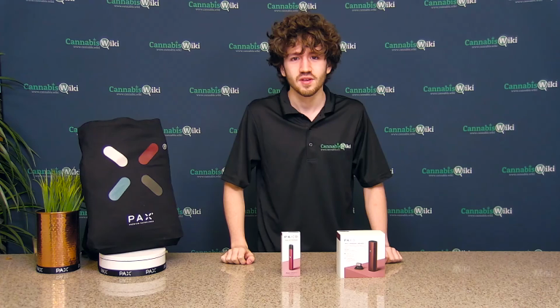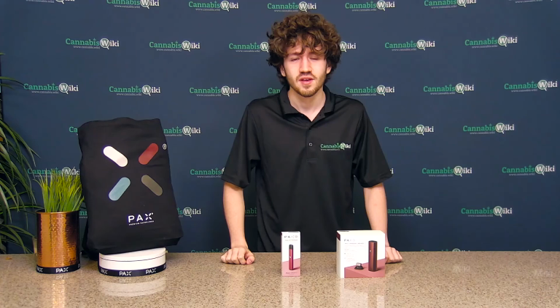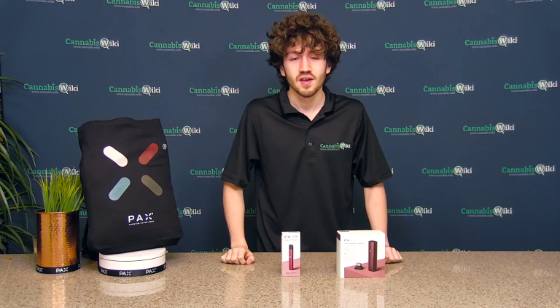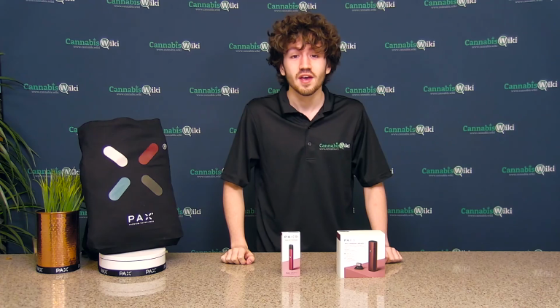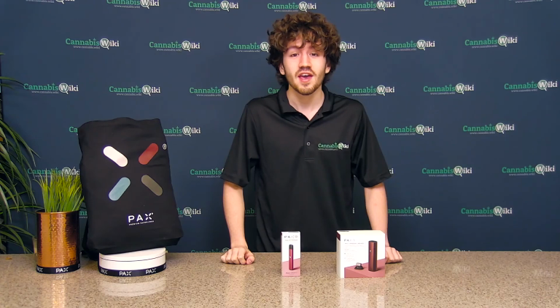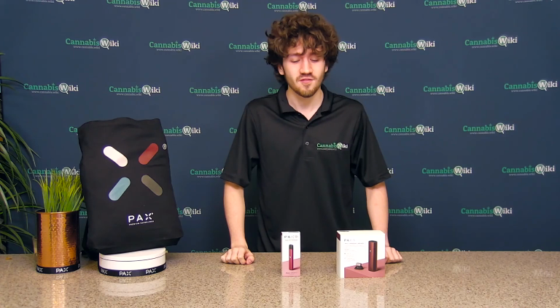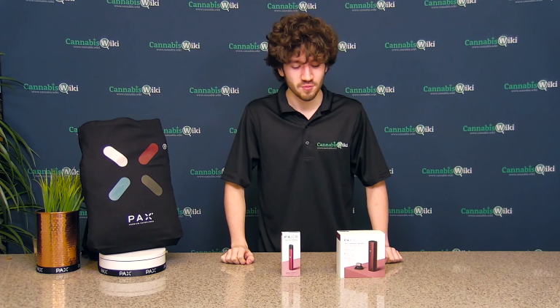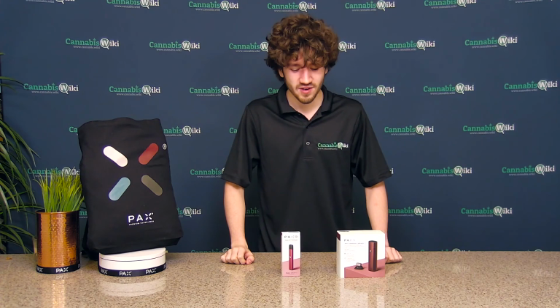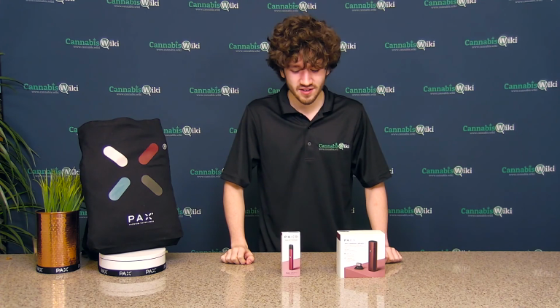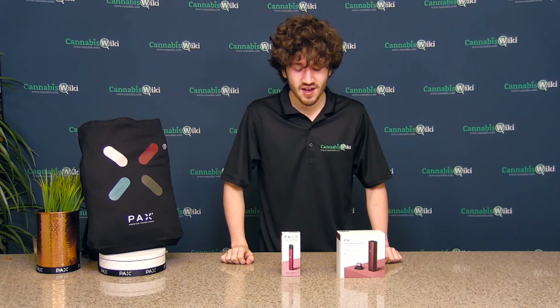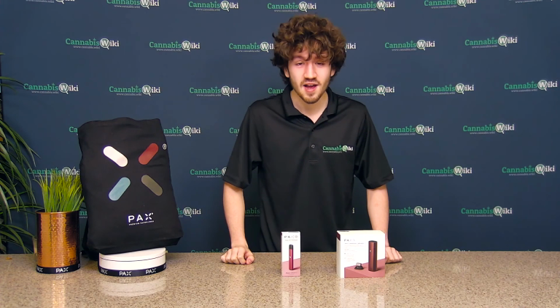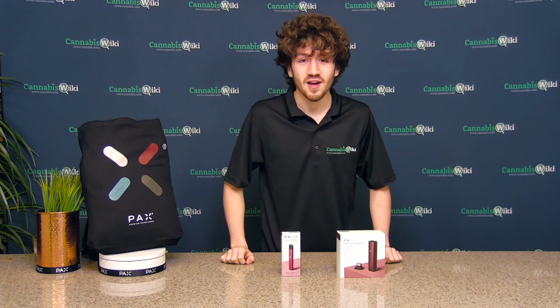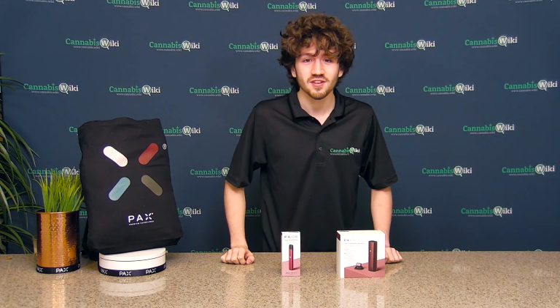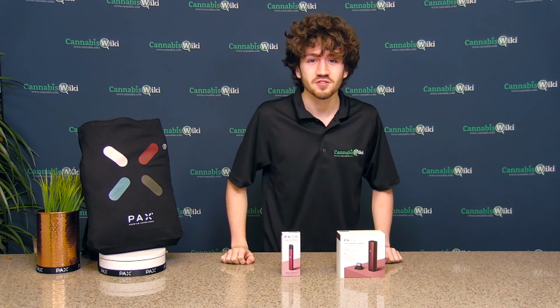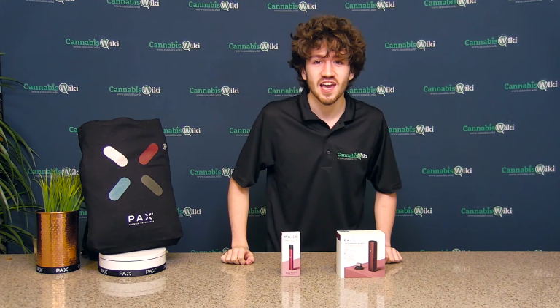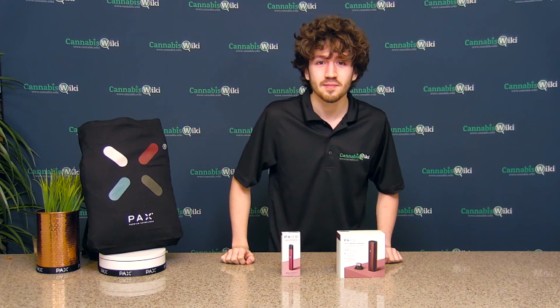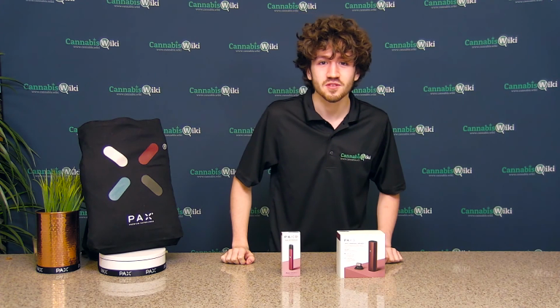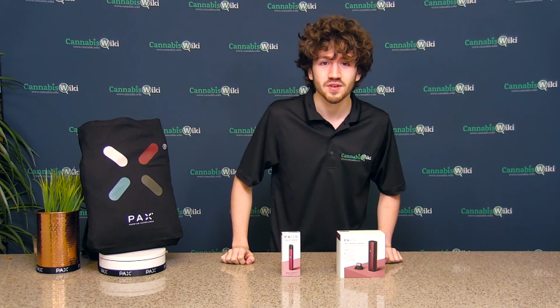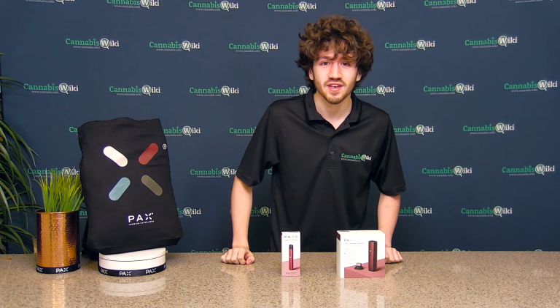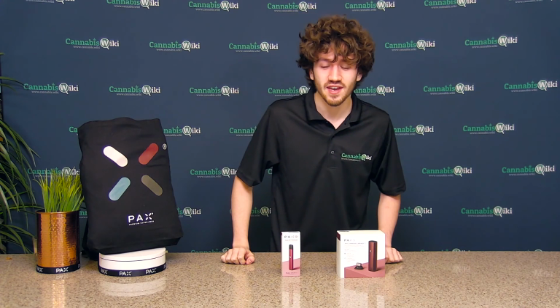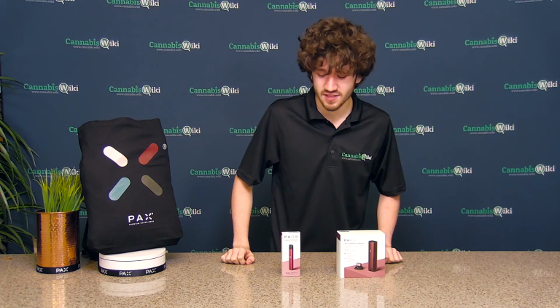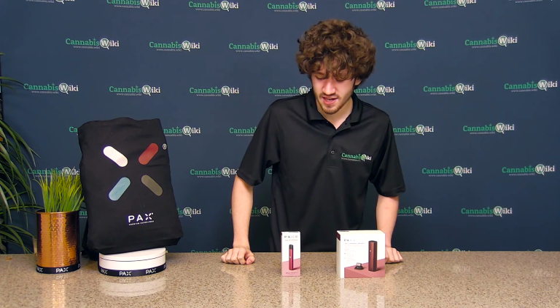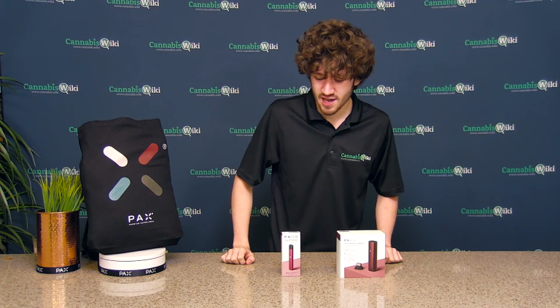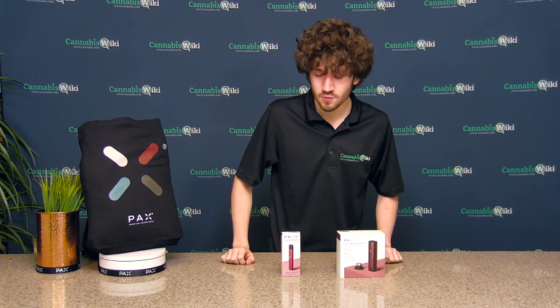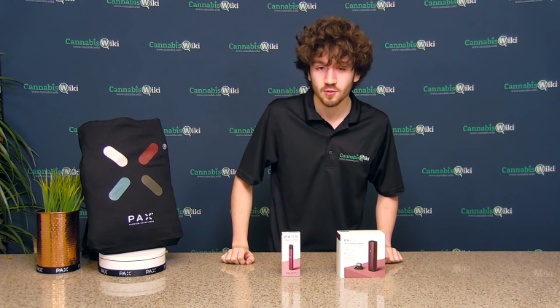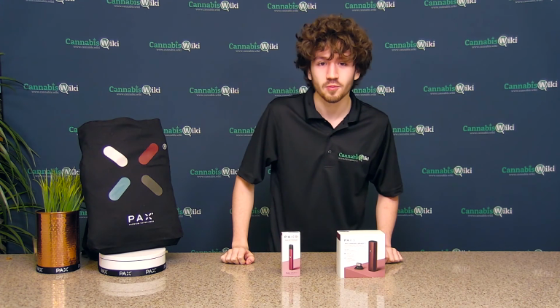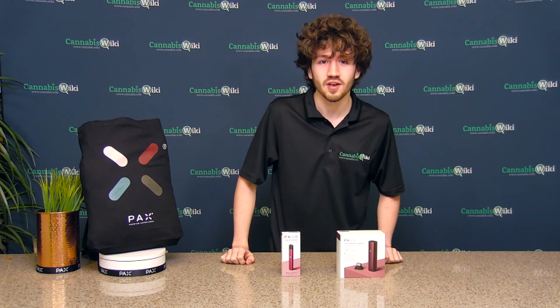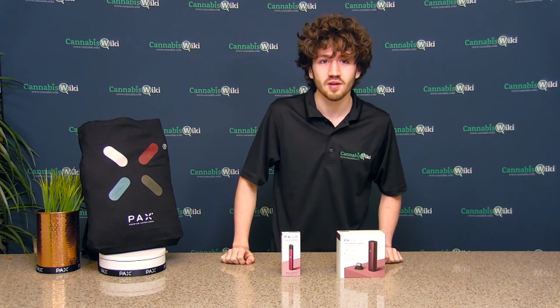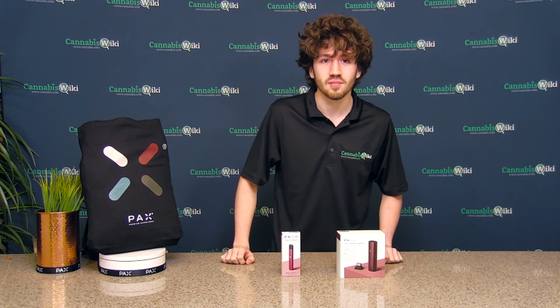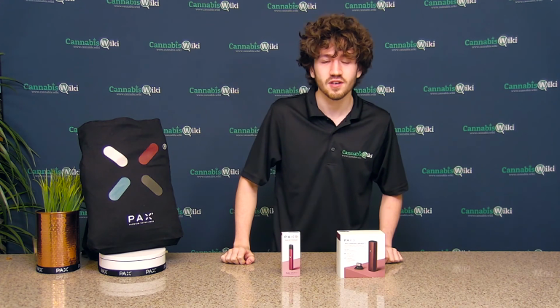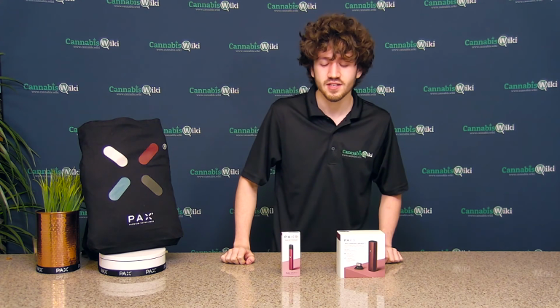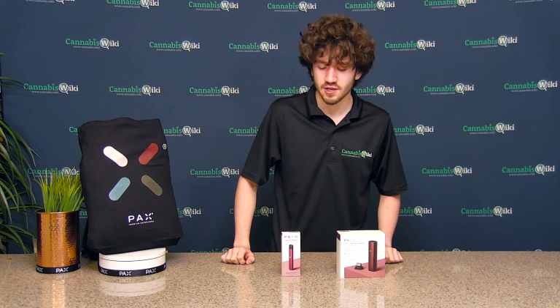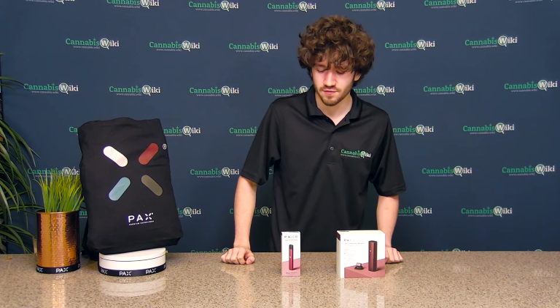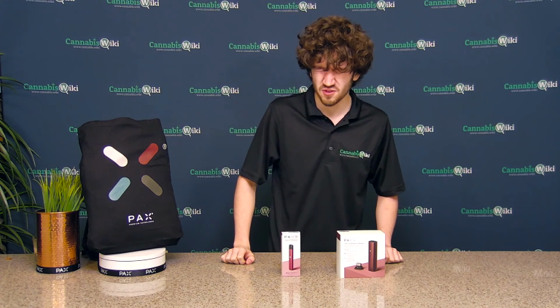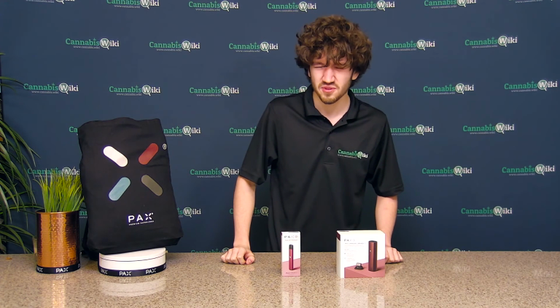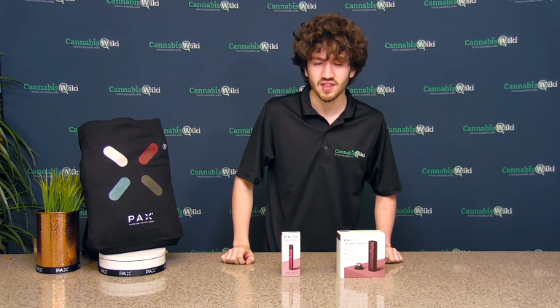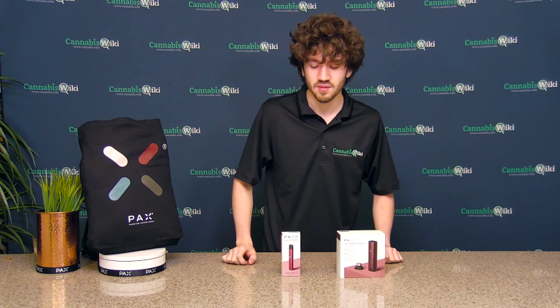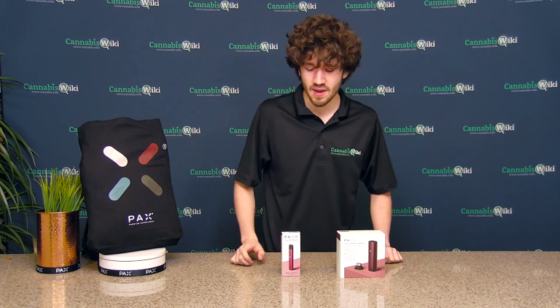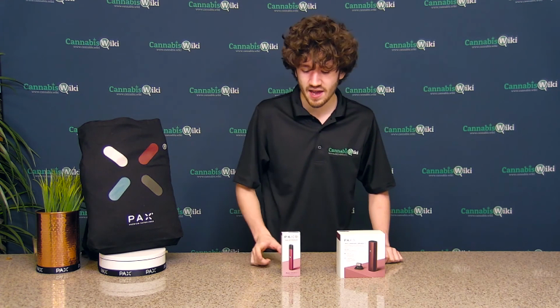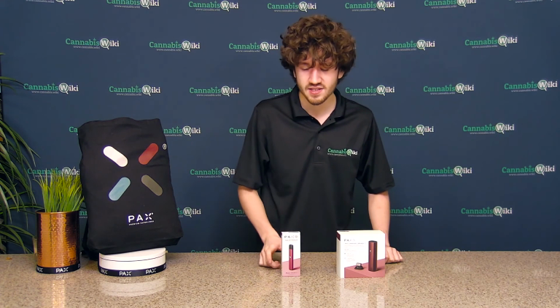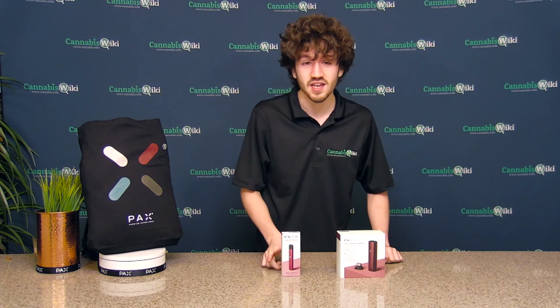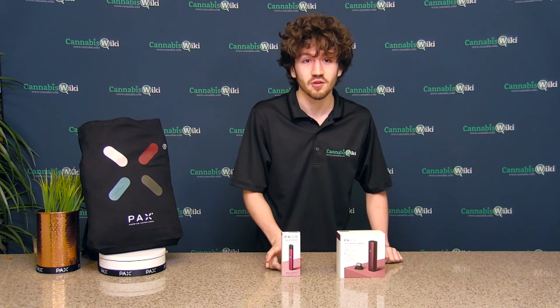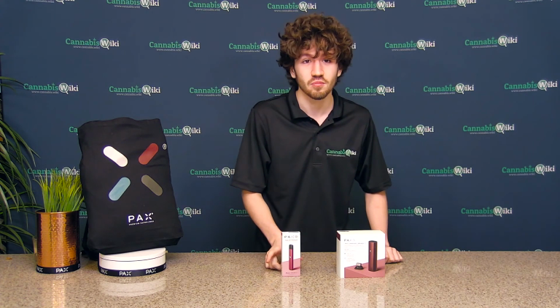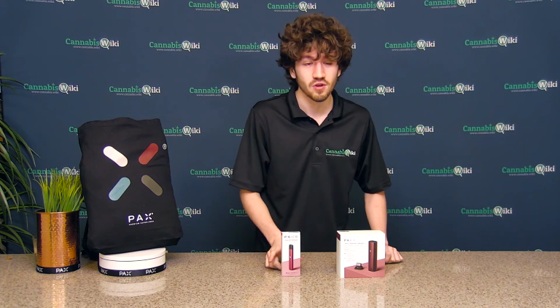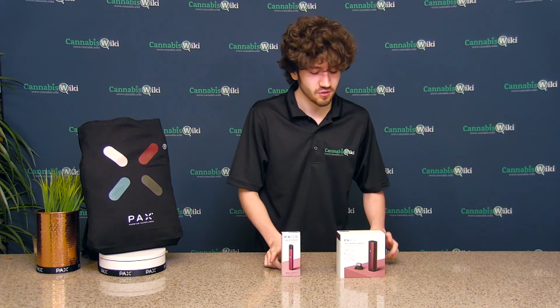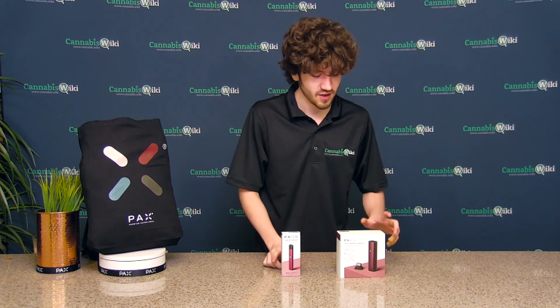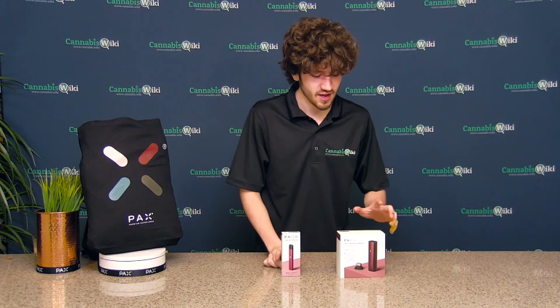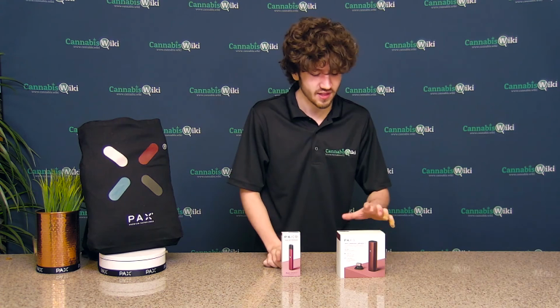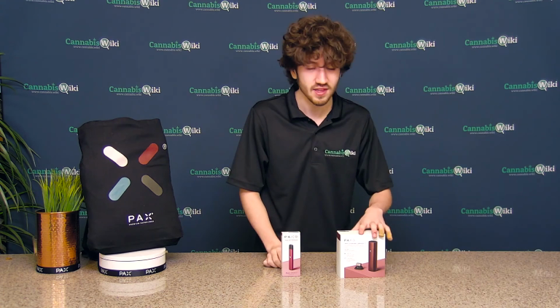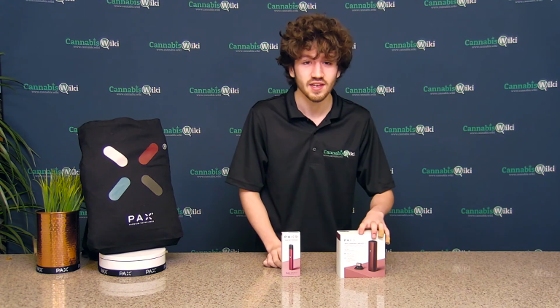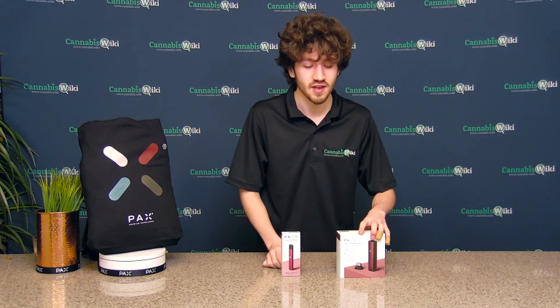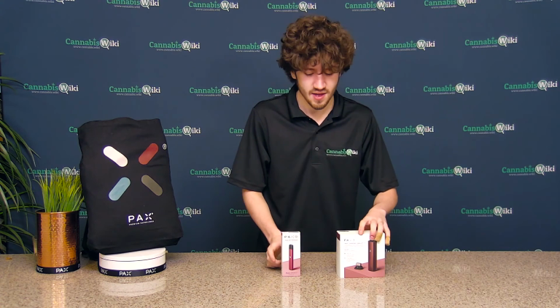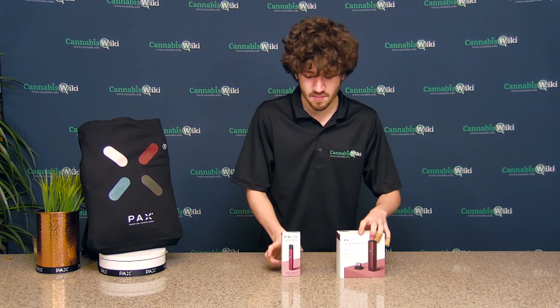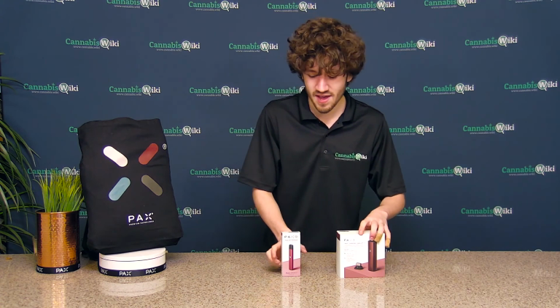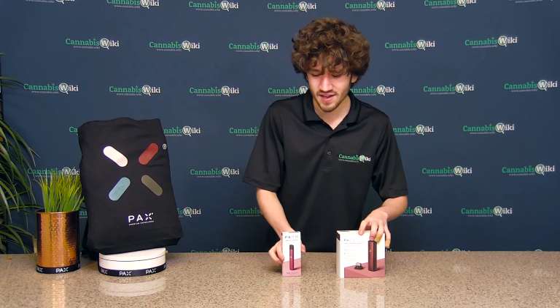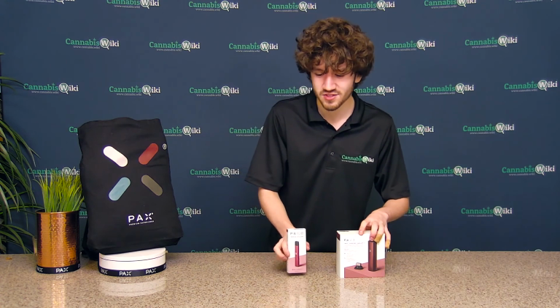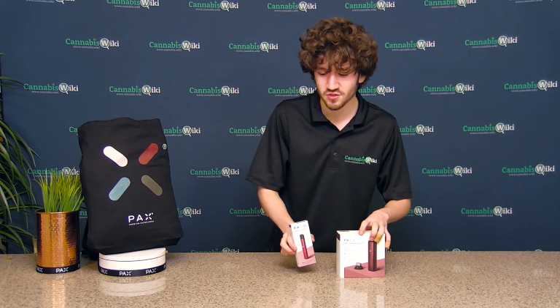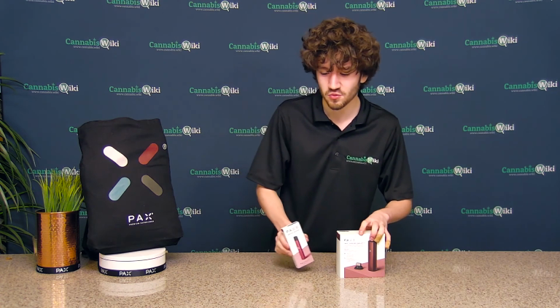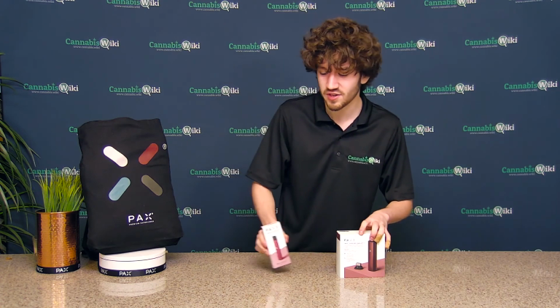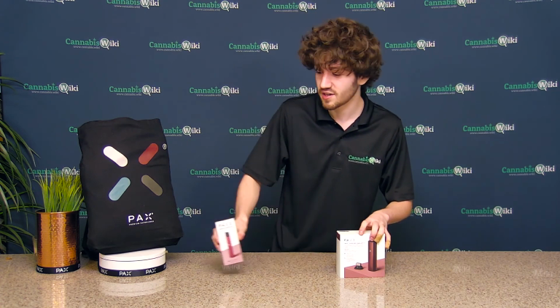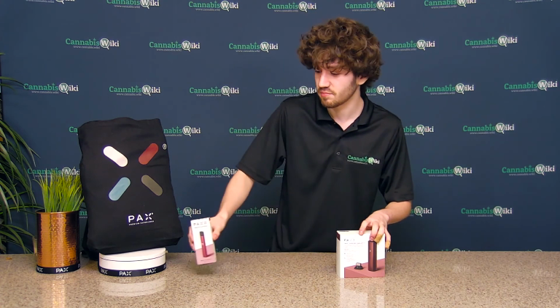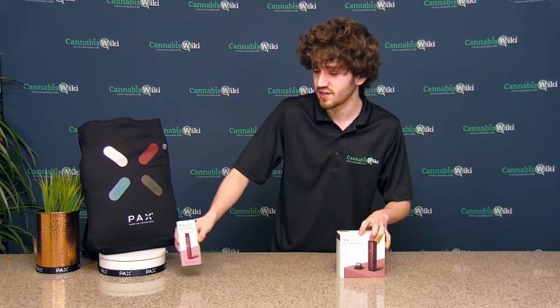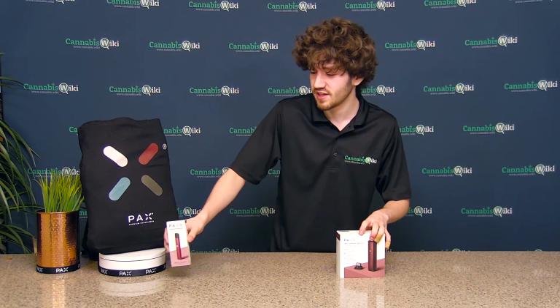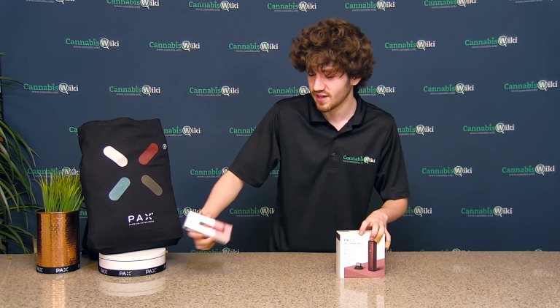Hey everybody, I'm Alex from CanvasWiki, and today we will be unboxing and reviewing the PAX Era Pro and the PAX 3 Complete Kit.